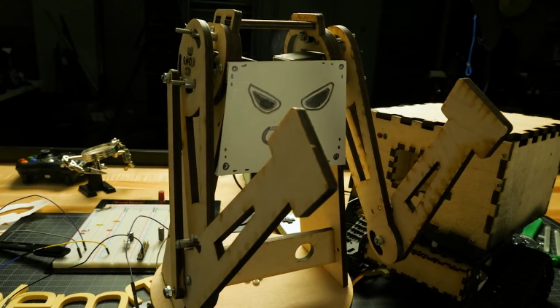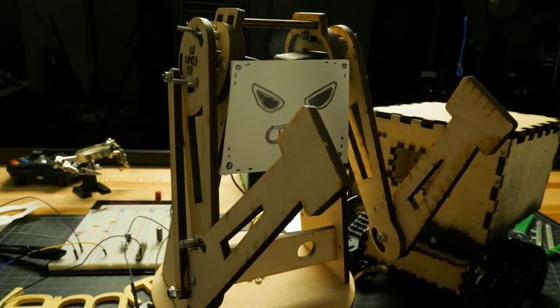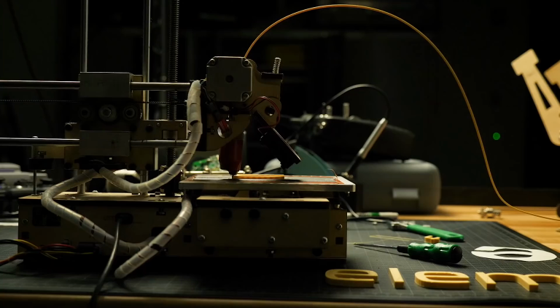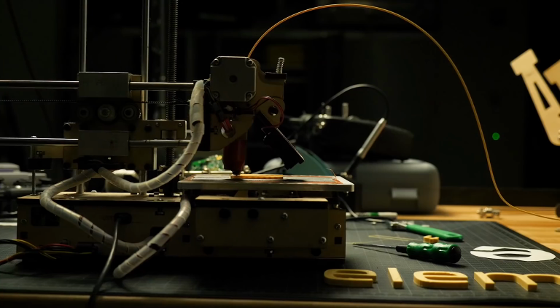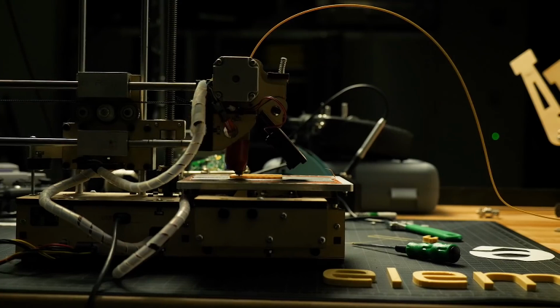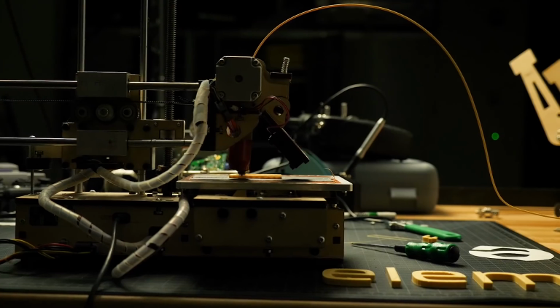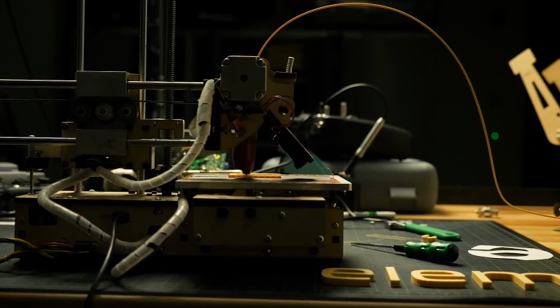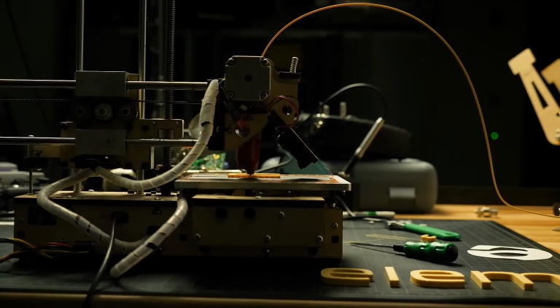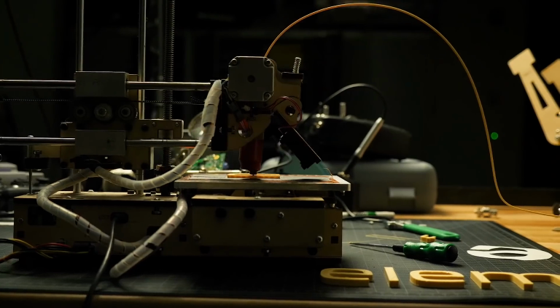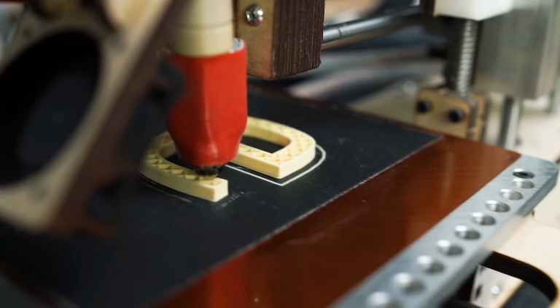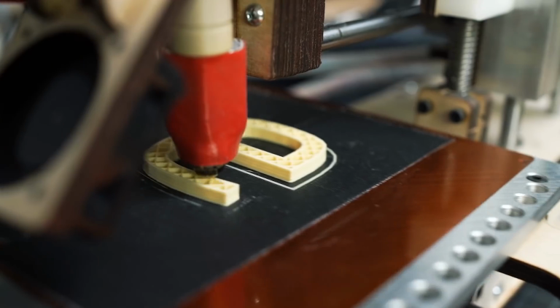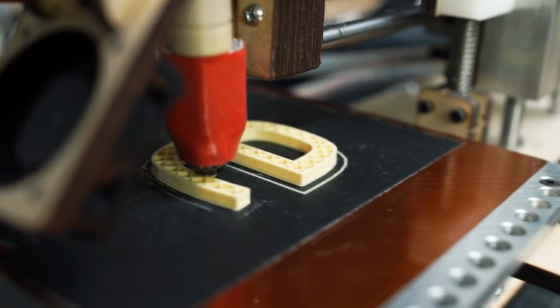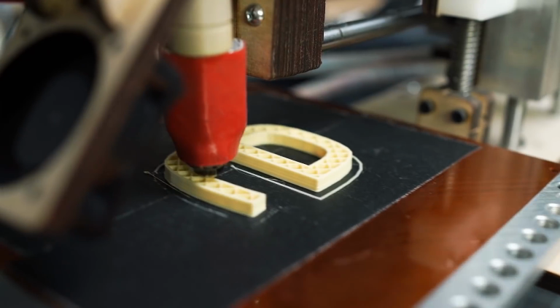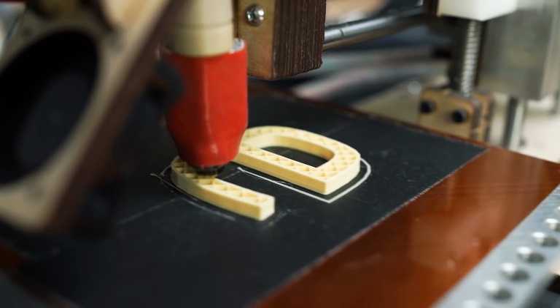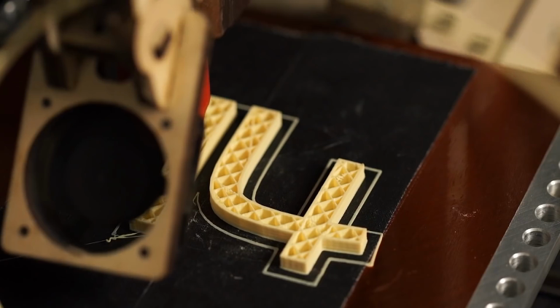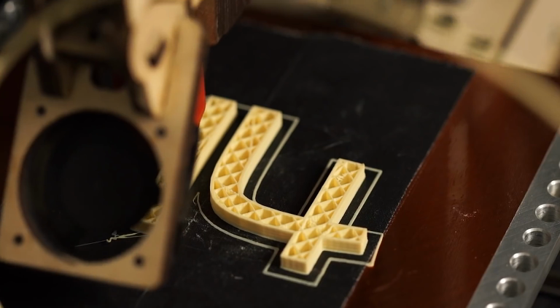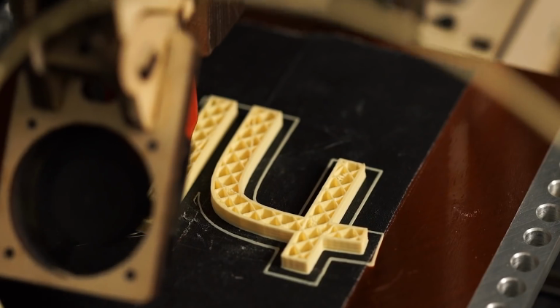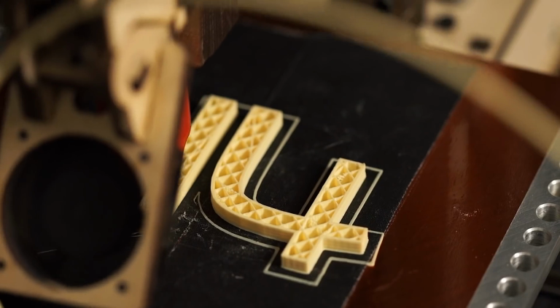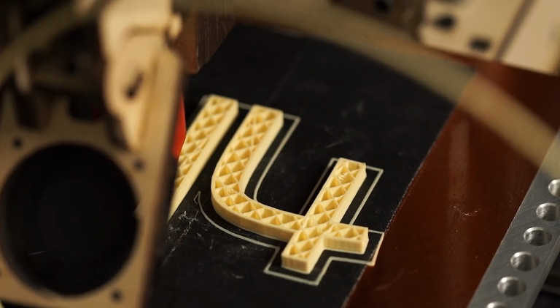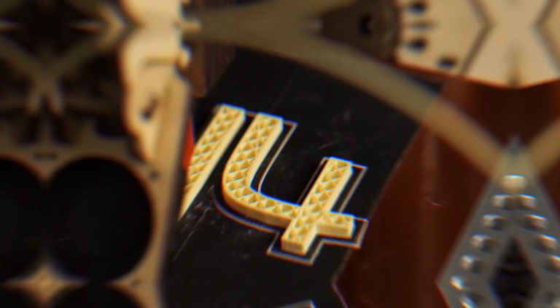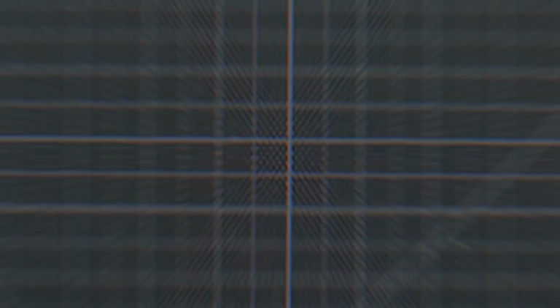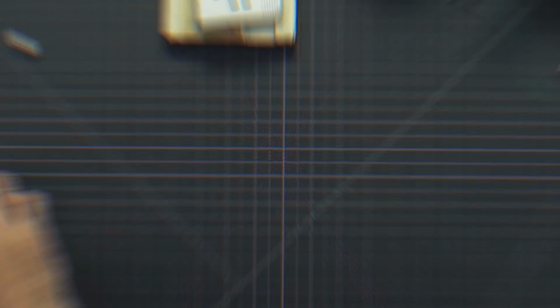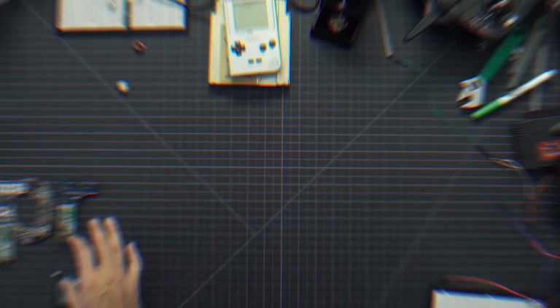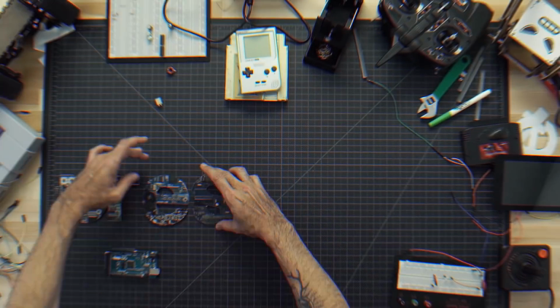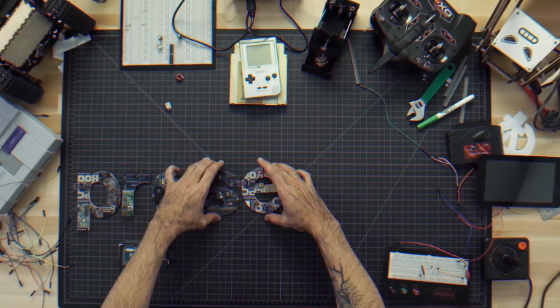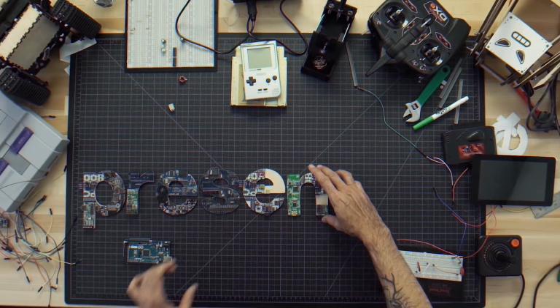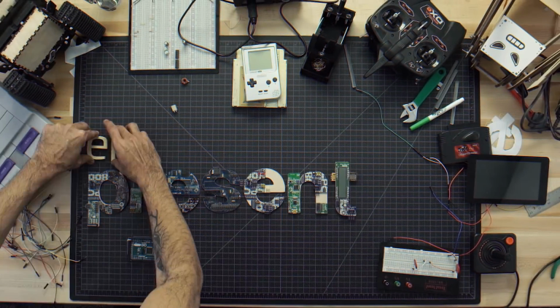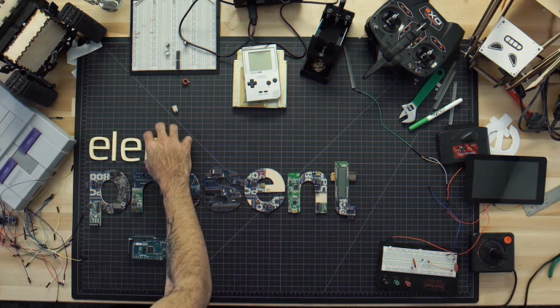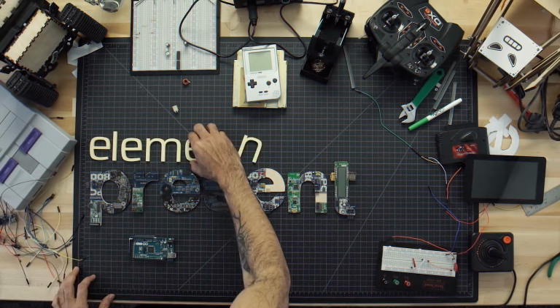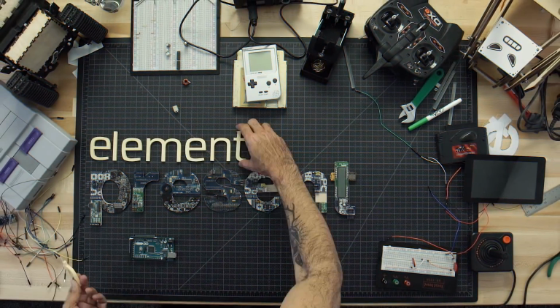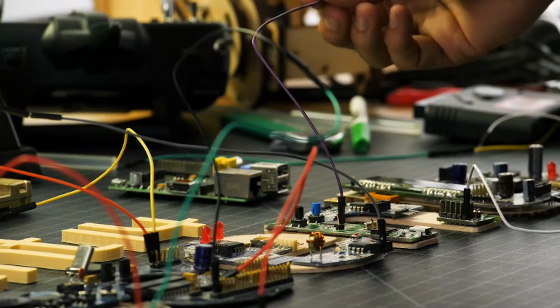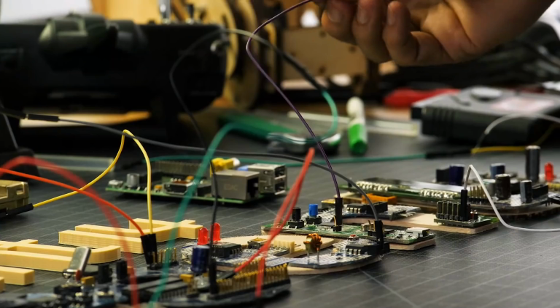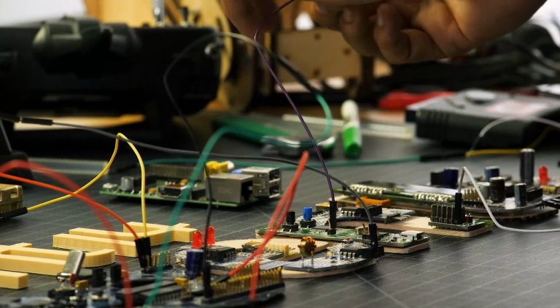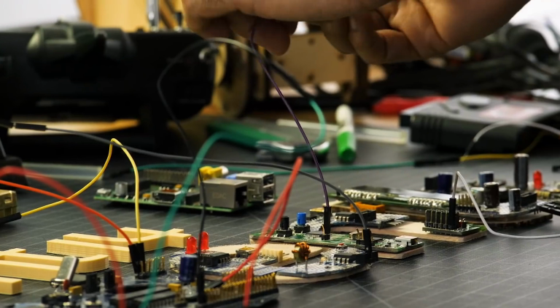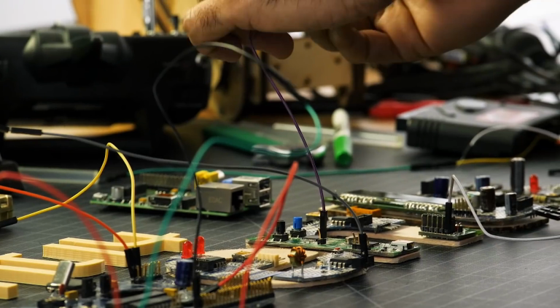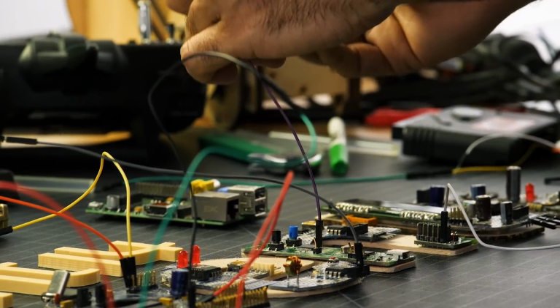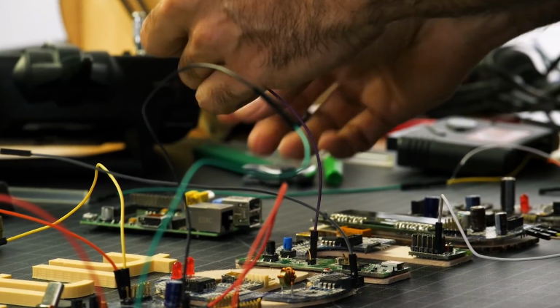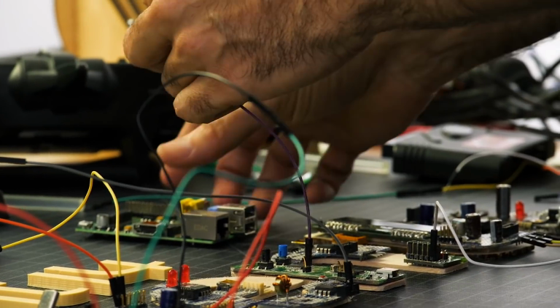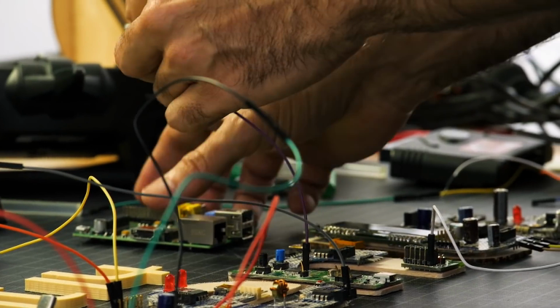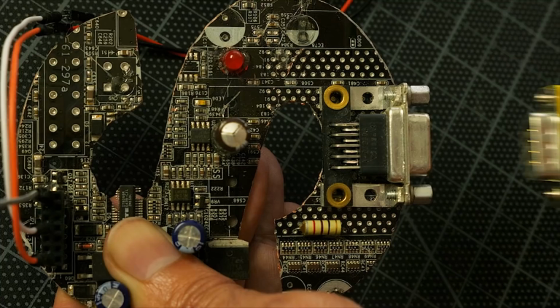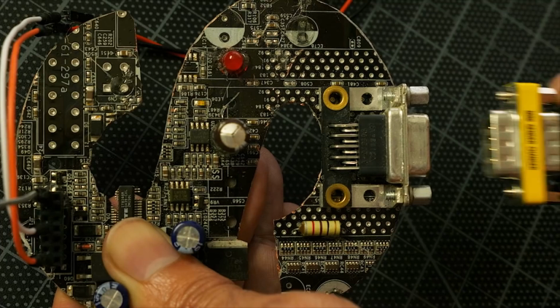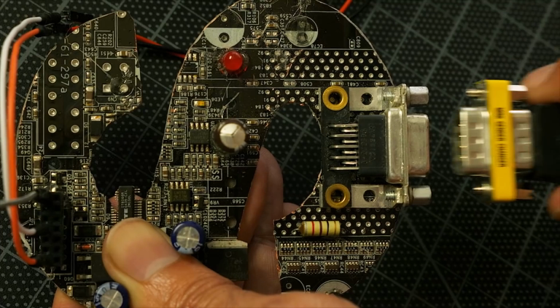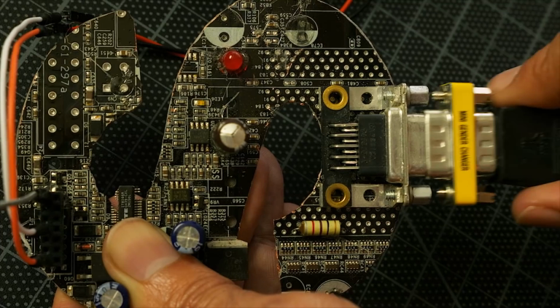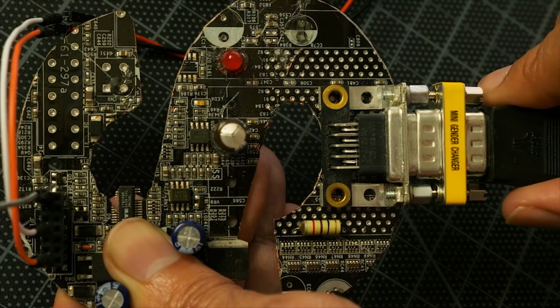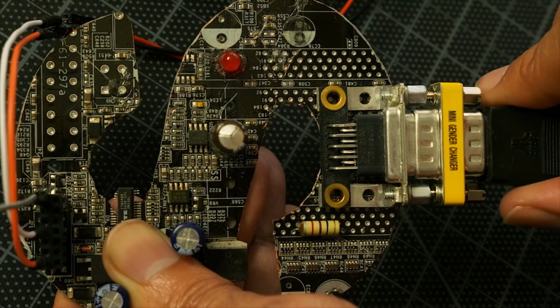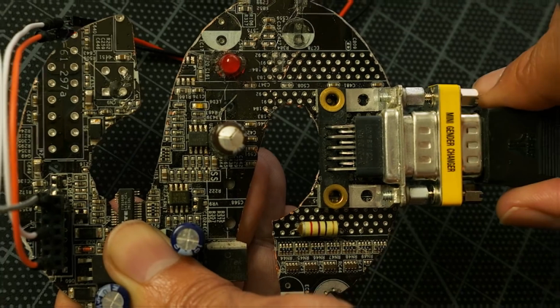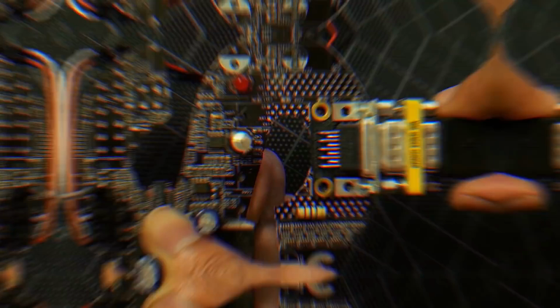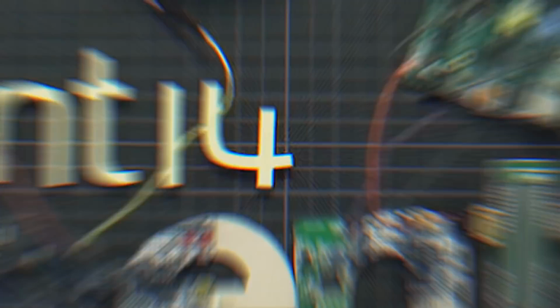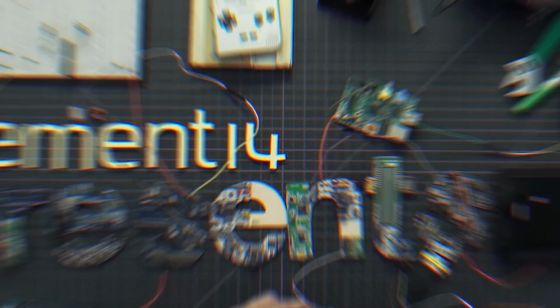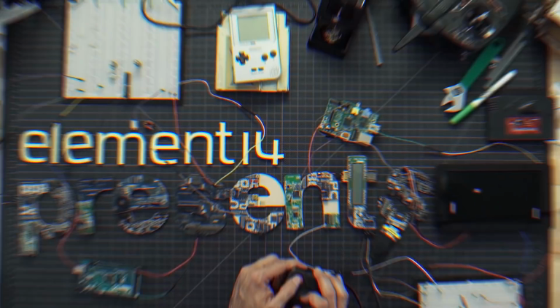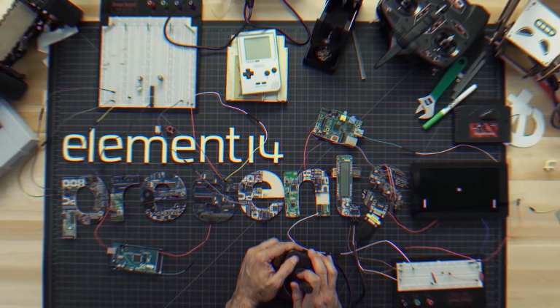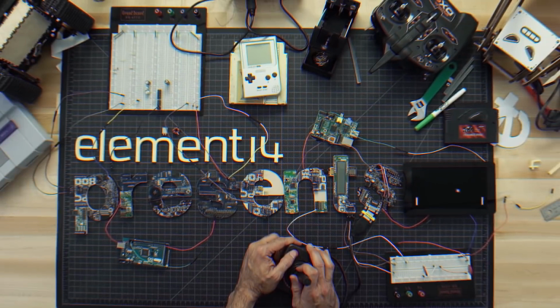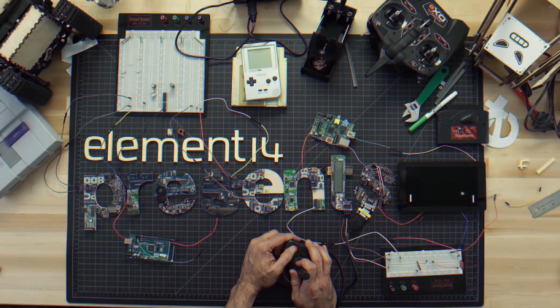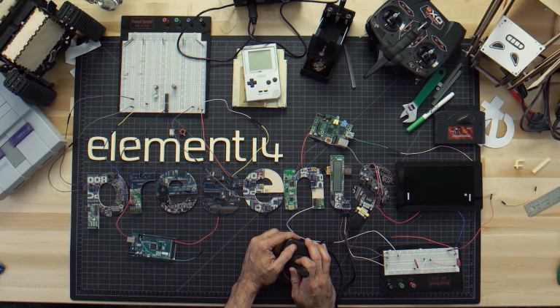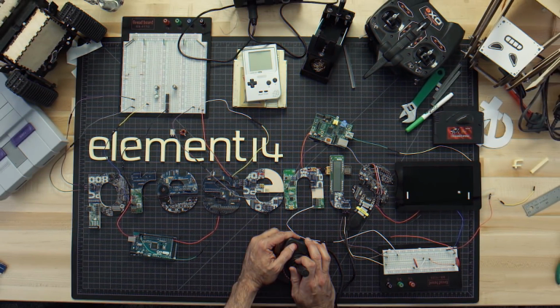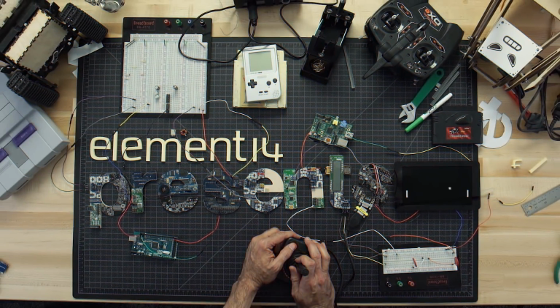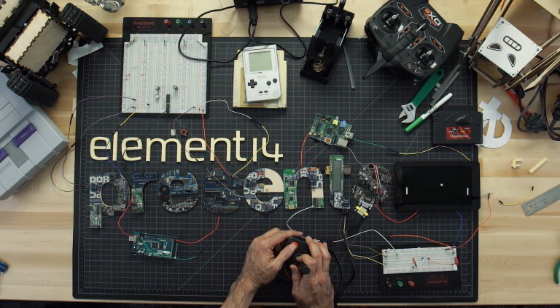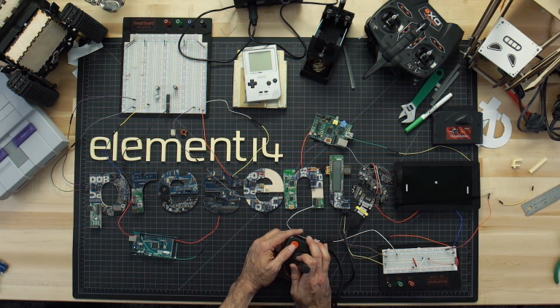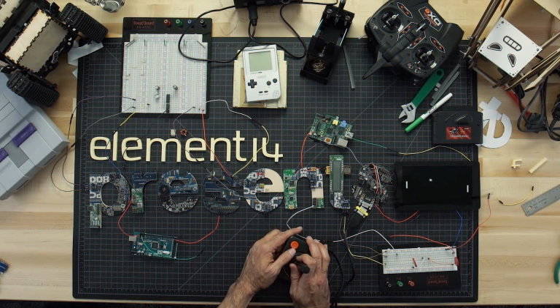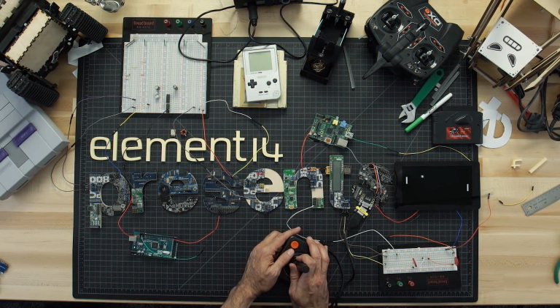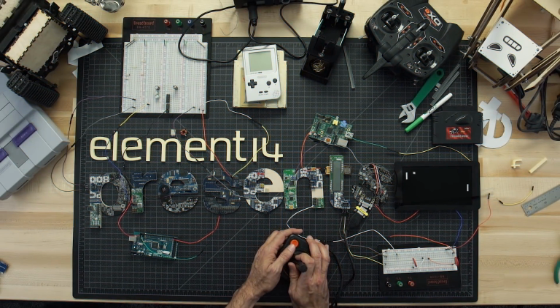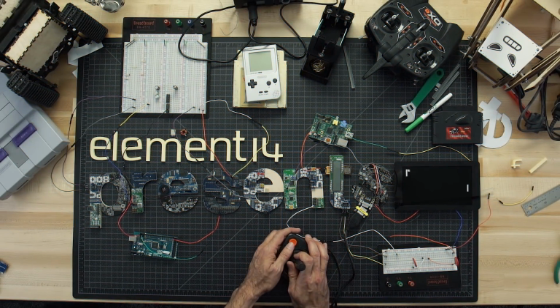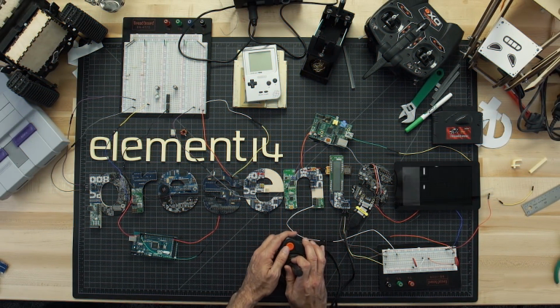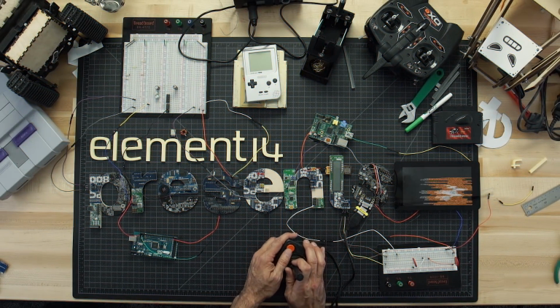Each week, Element 14 Presents brings you innovative projects using electronics, engineering, and more.